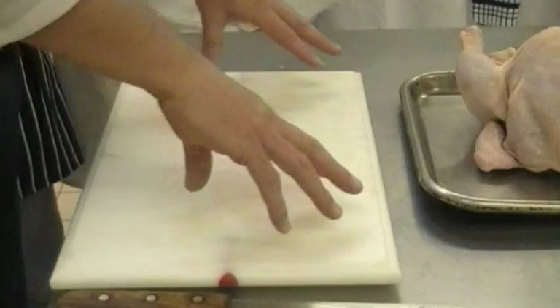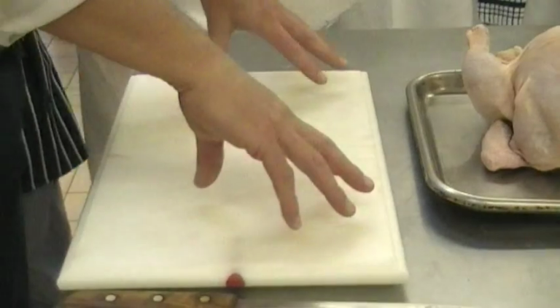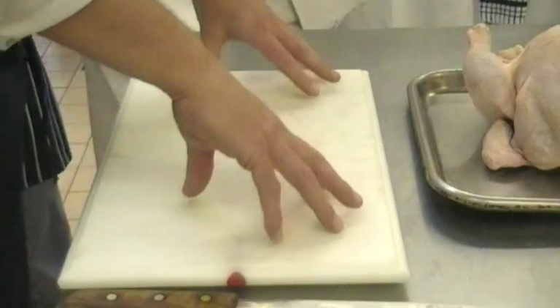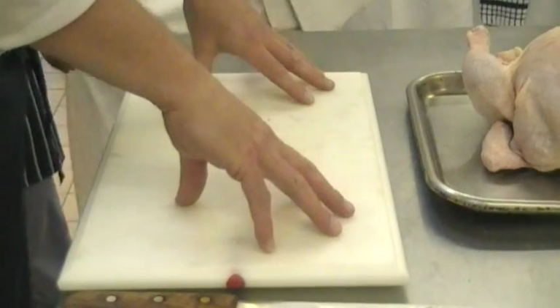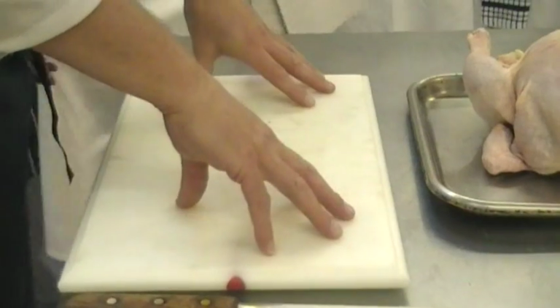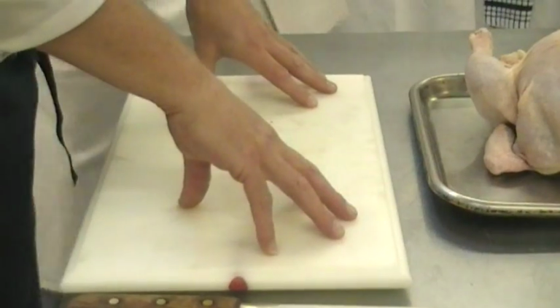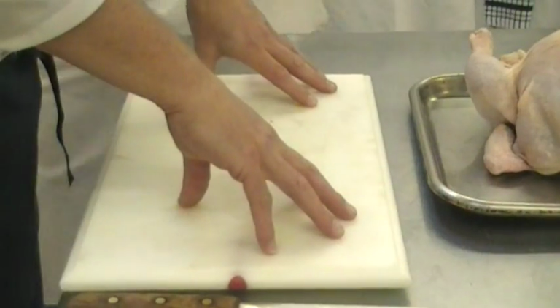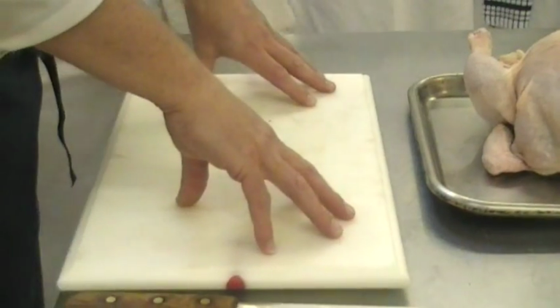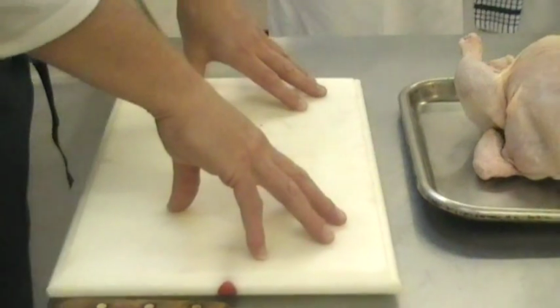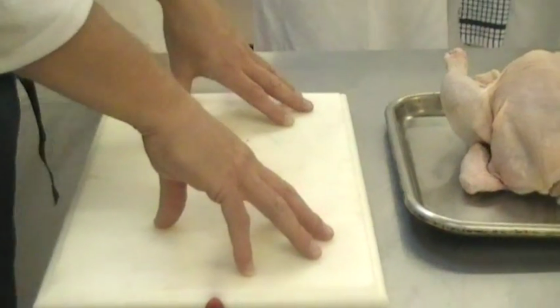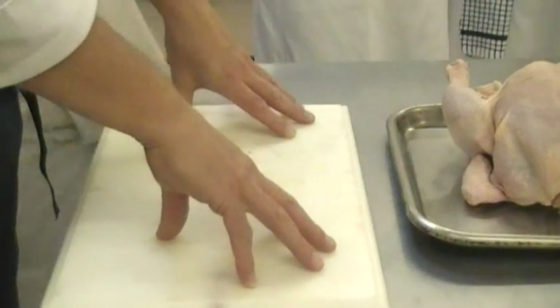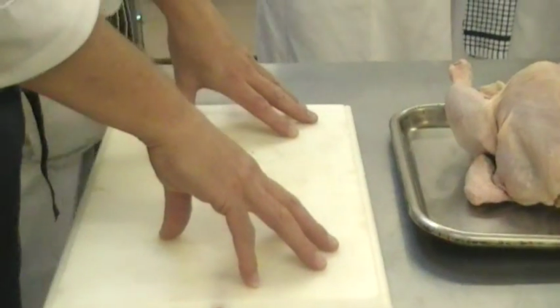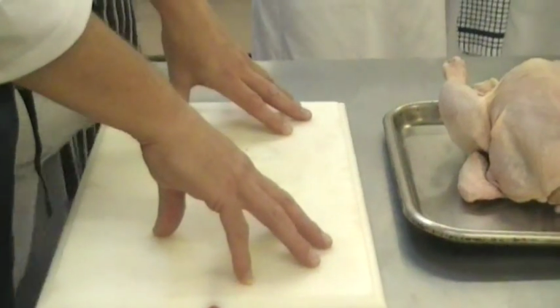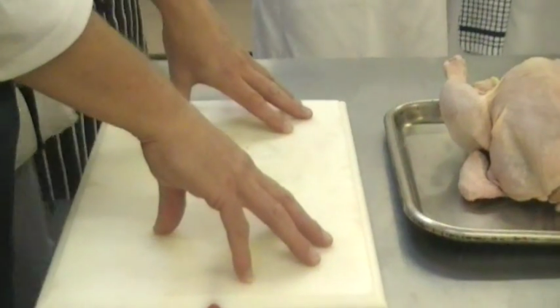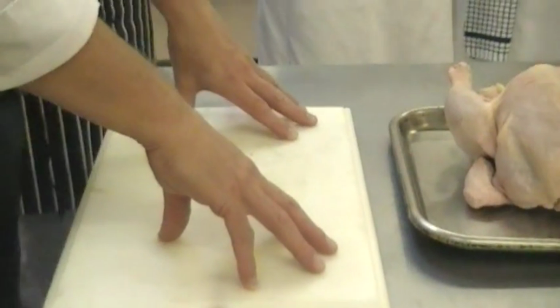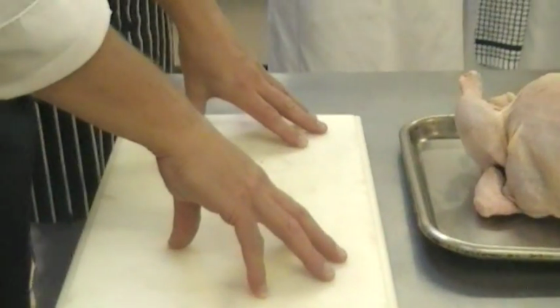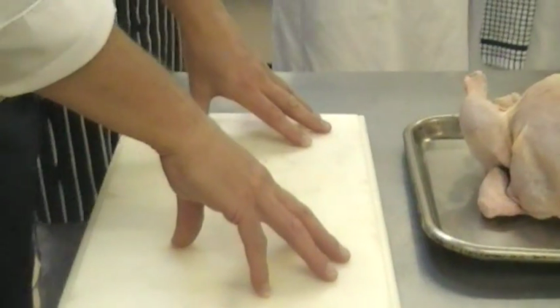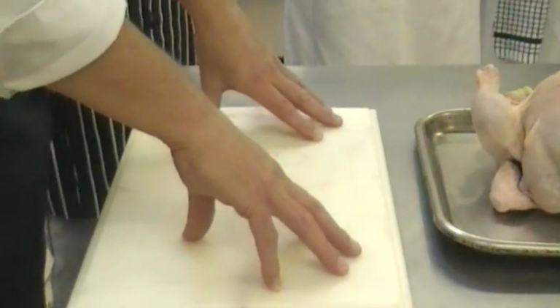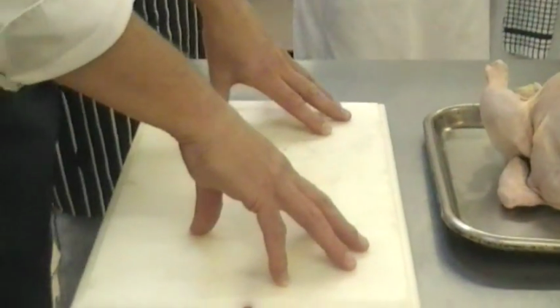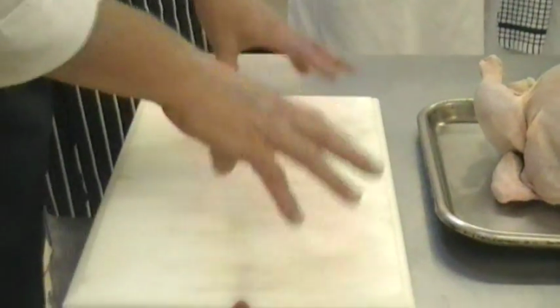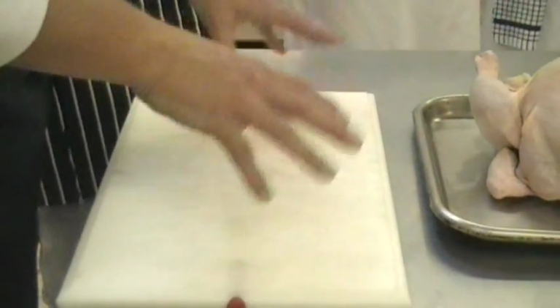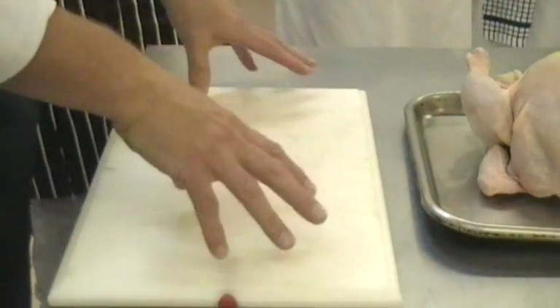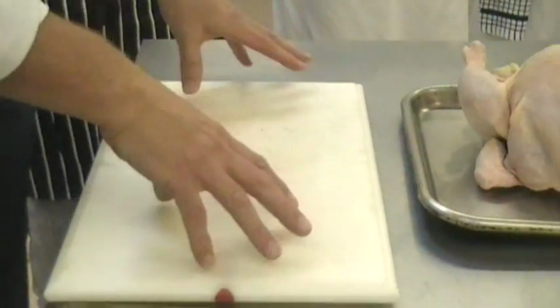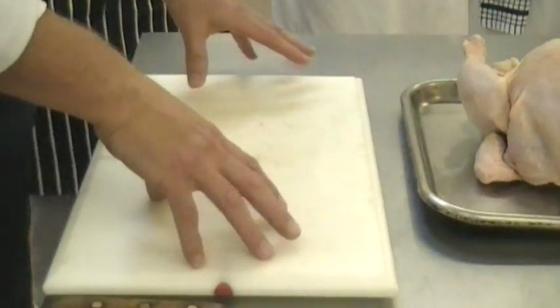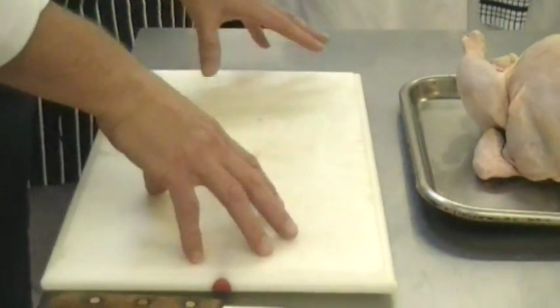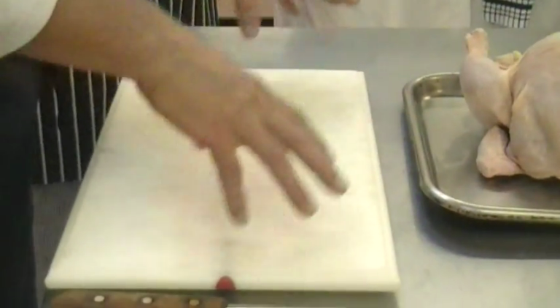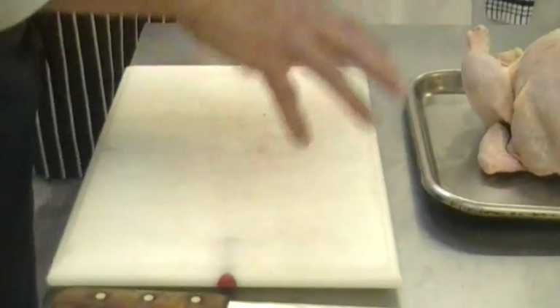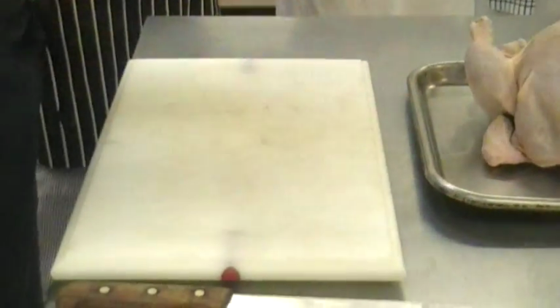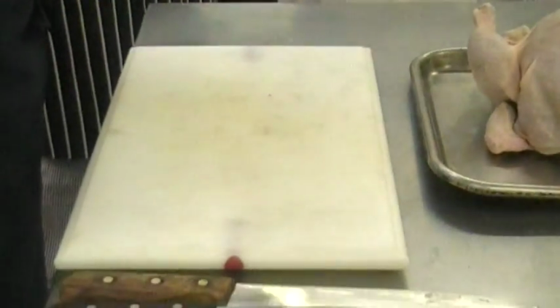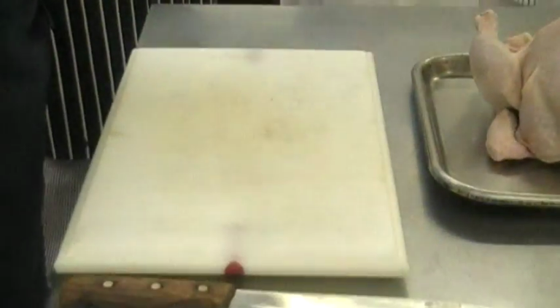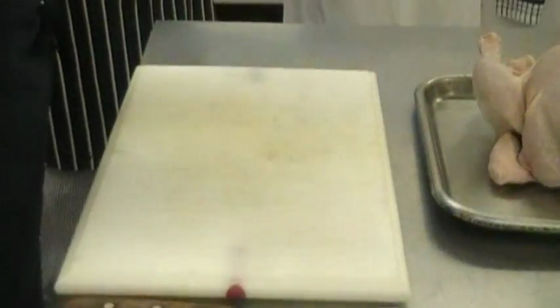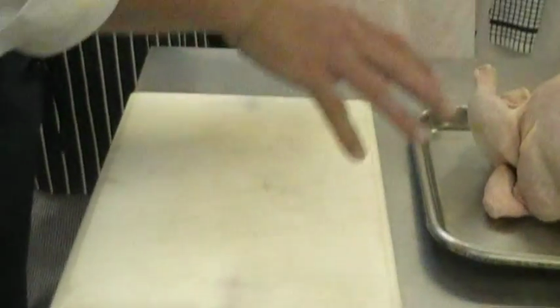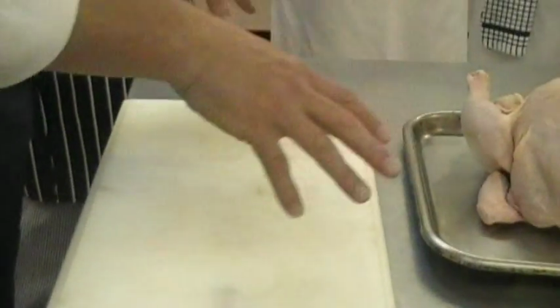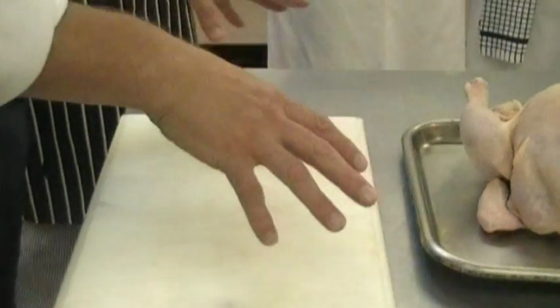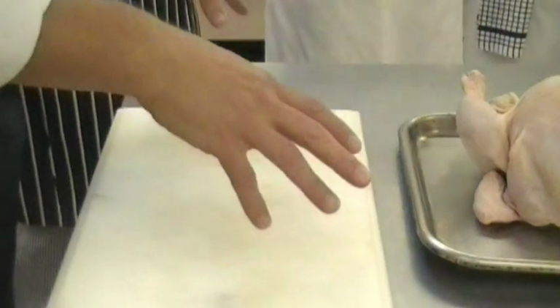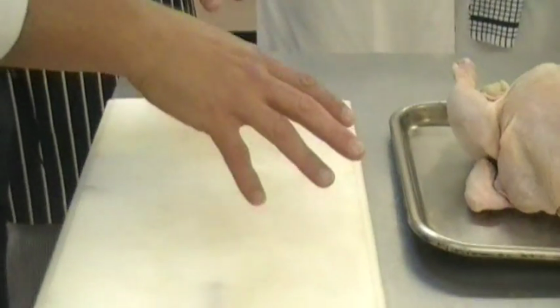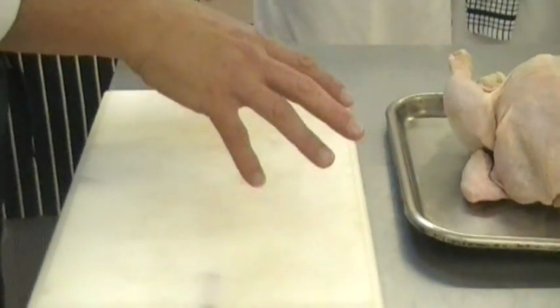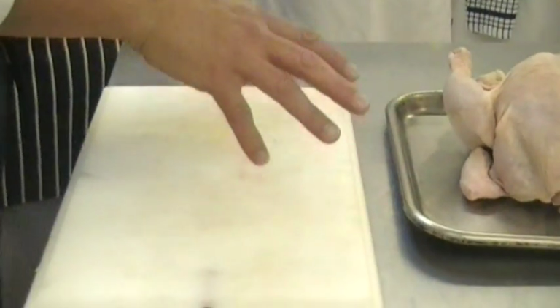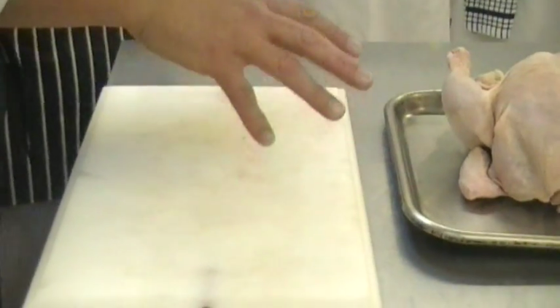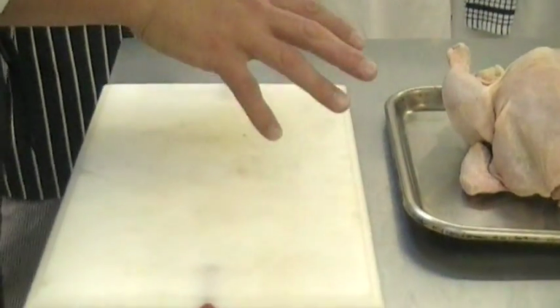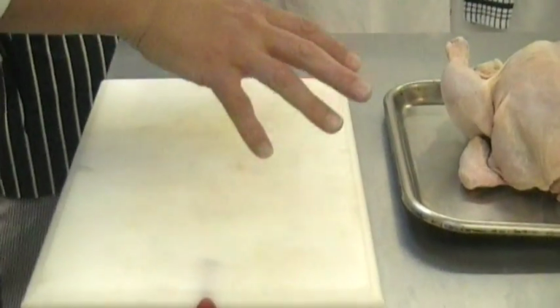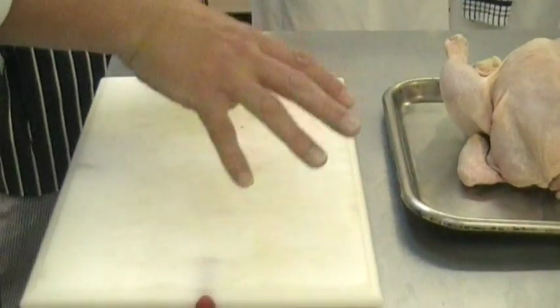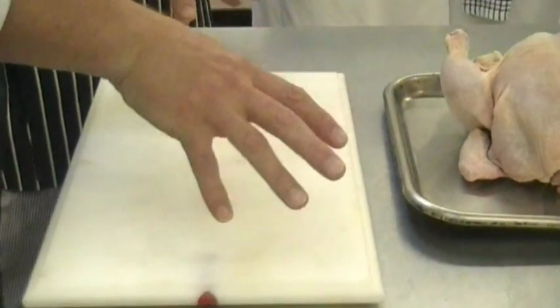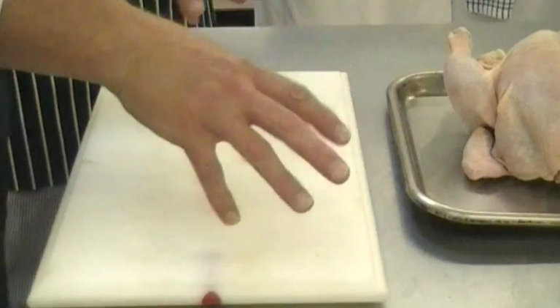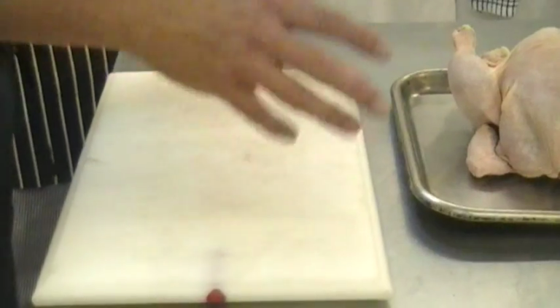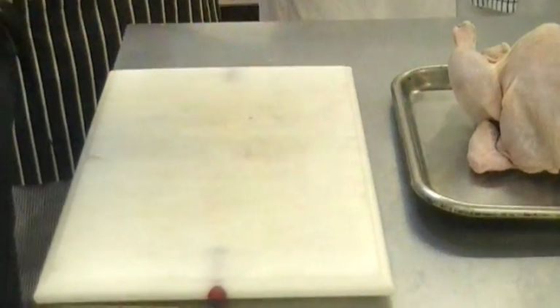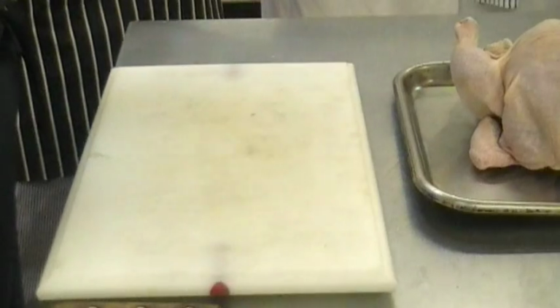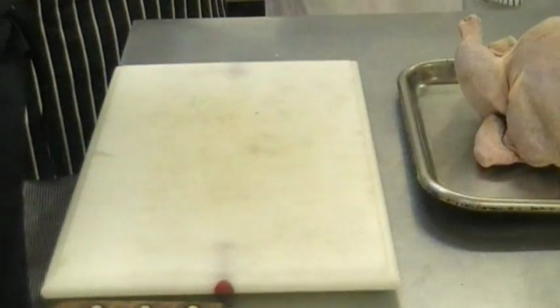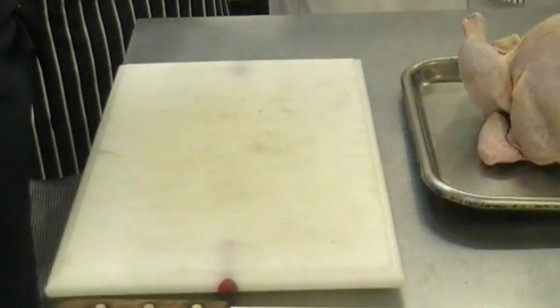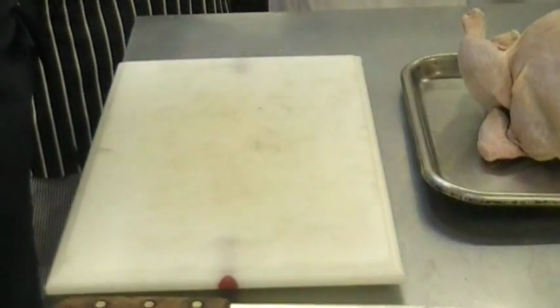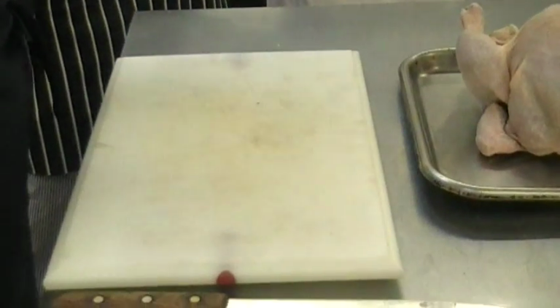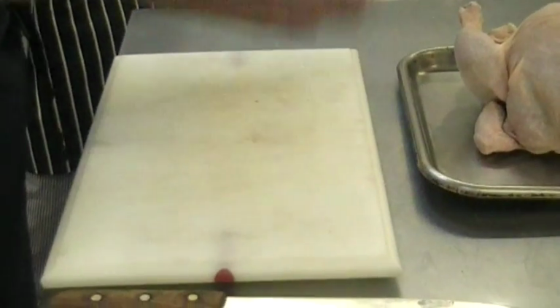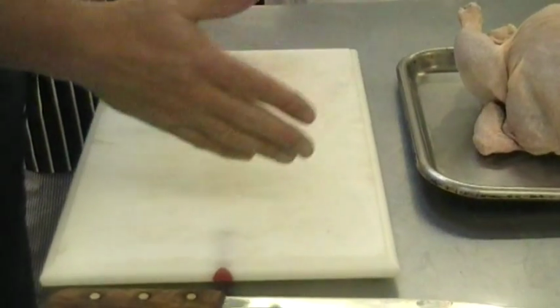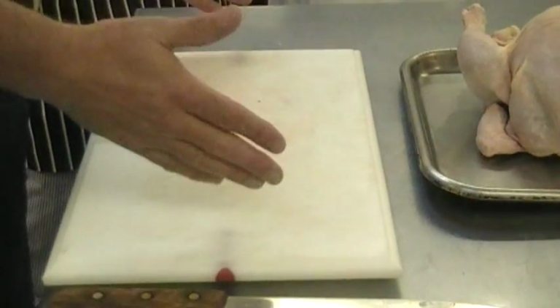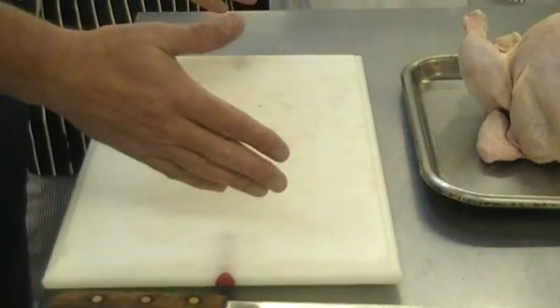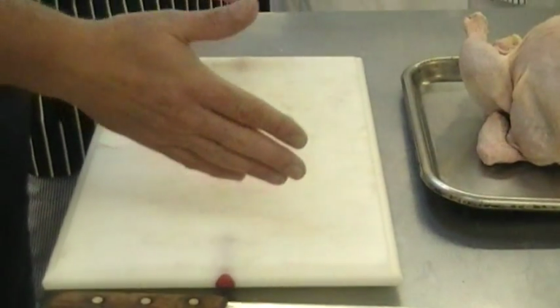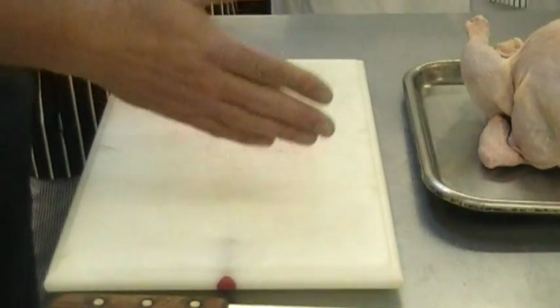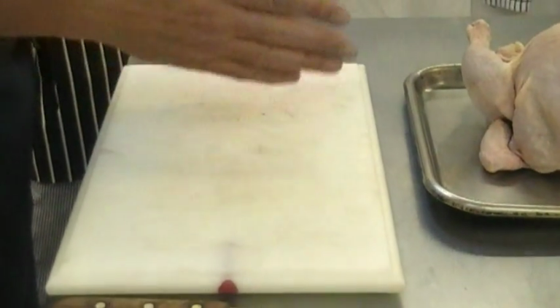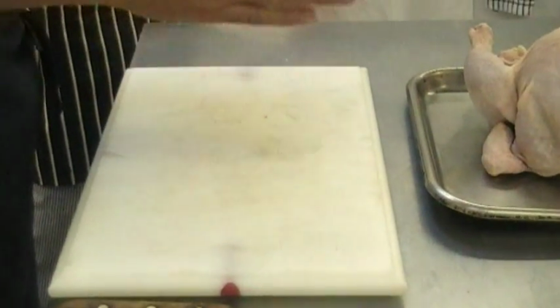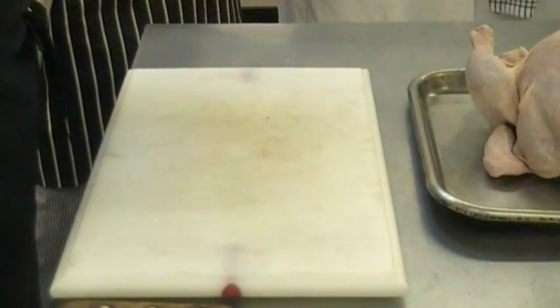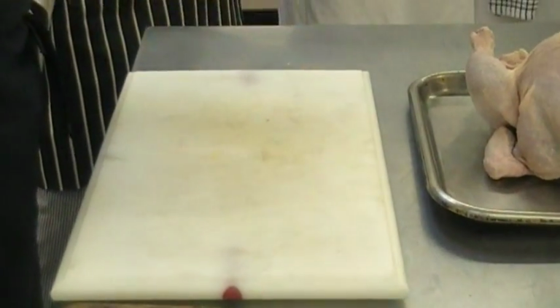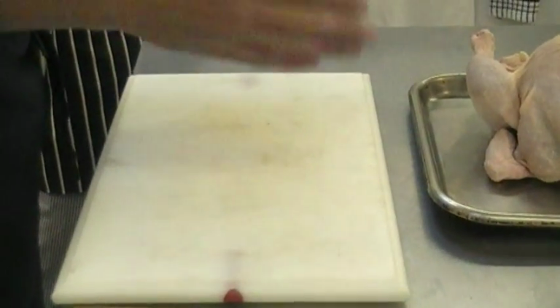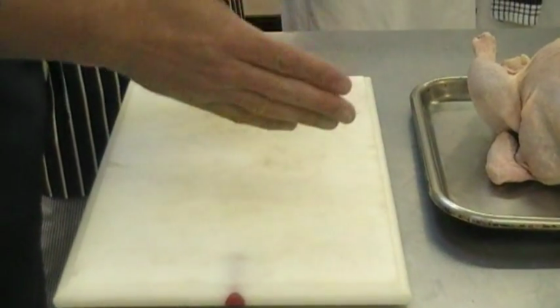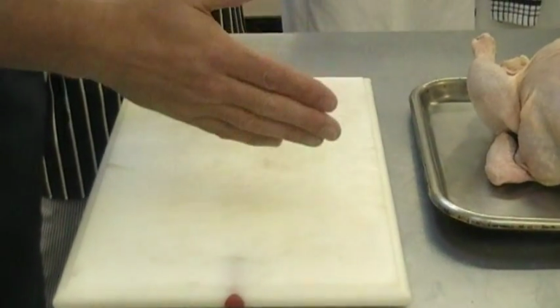I'm going to do a demonstration first and then I want you to do it with me. We're going to cut the chicken and sauté.